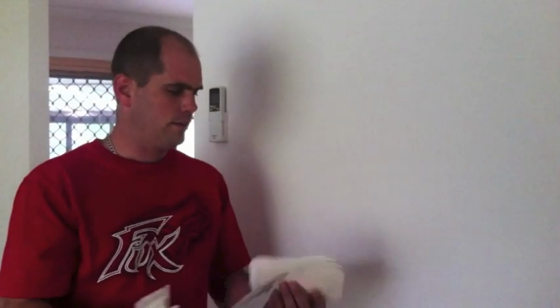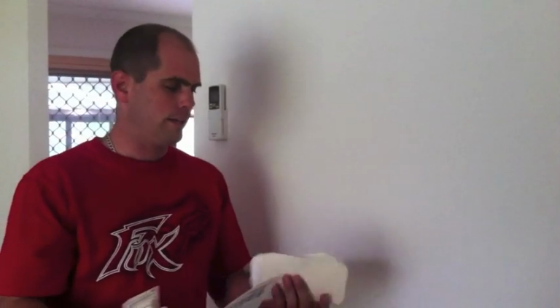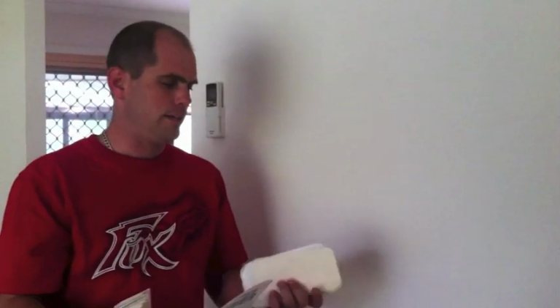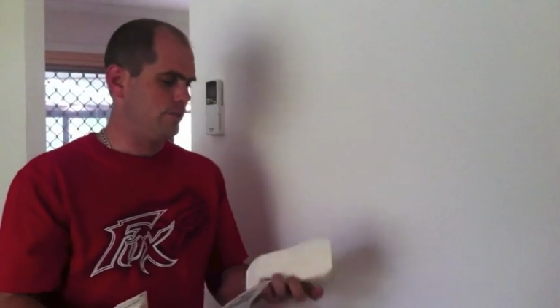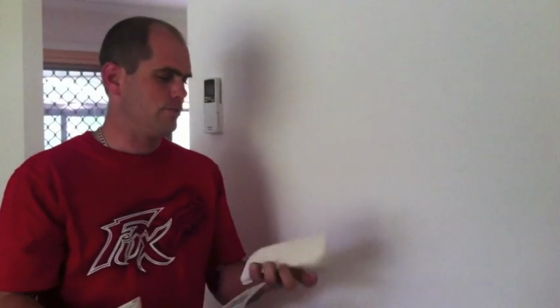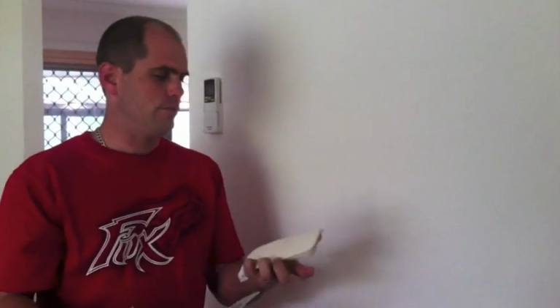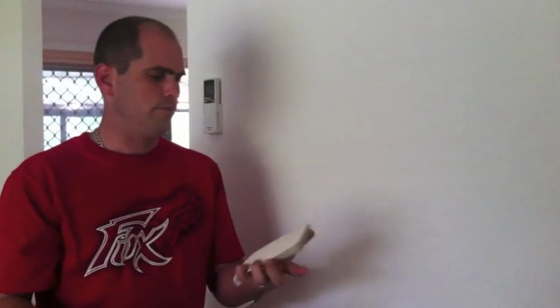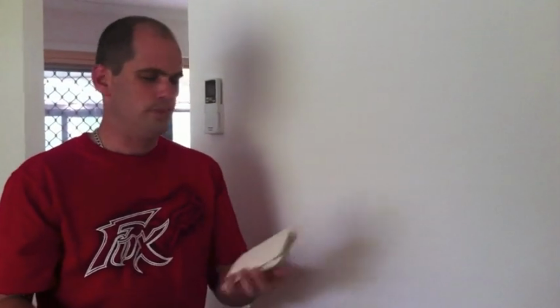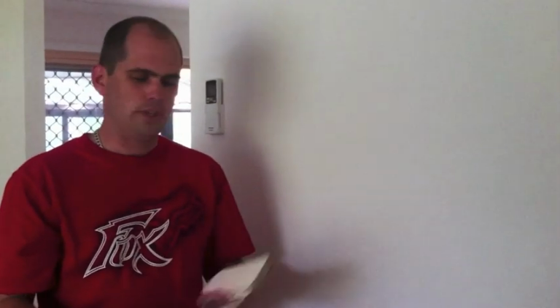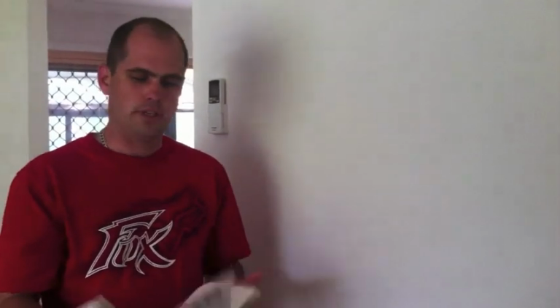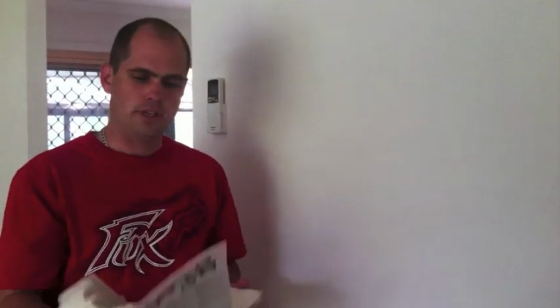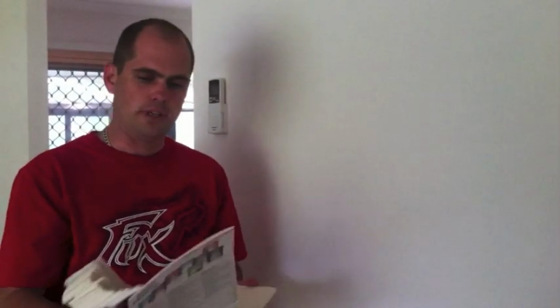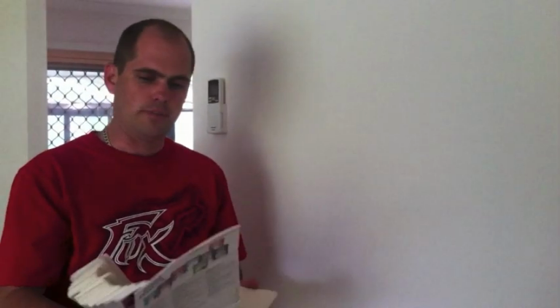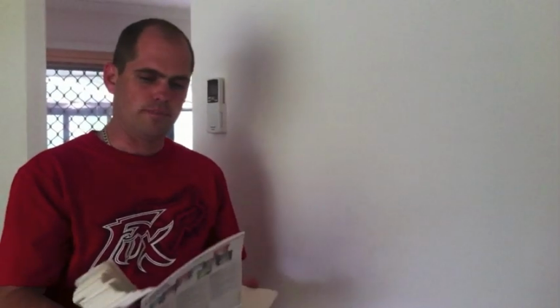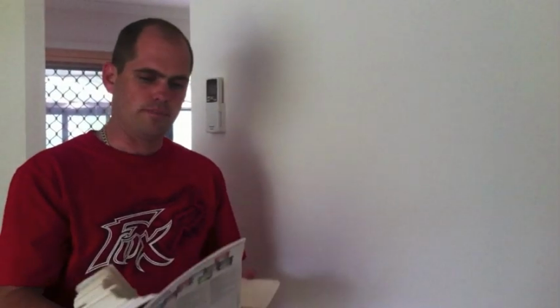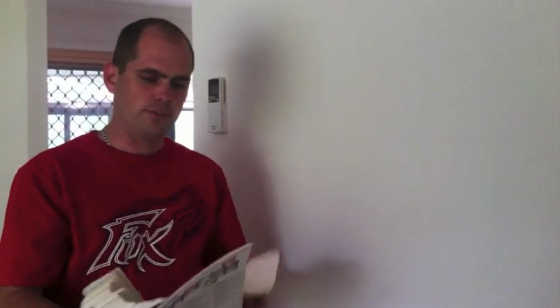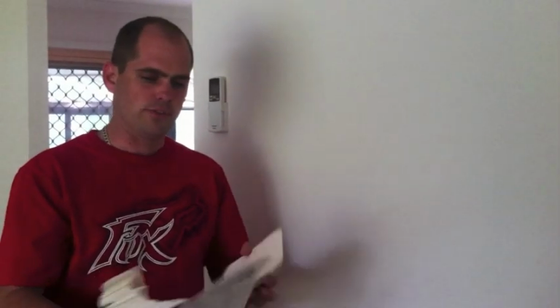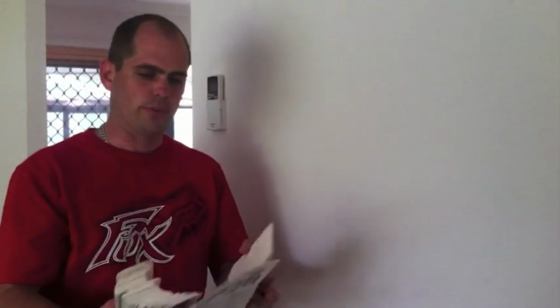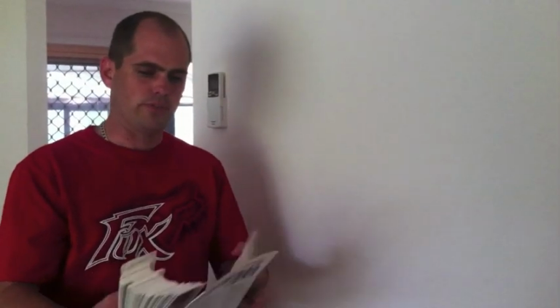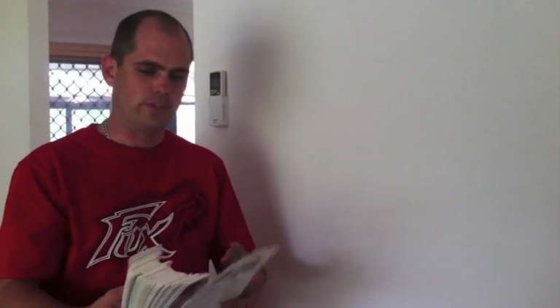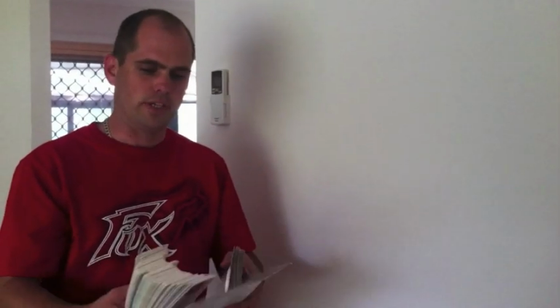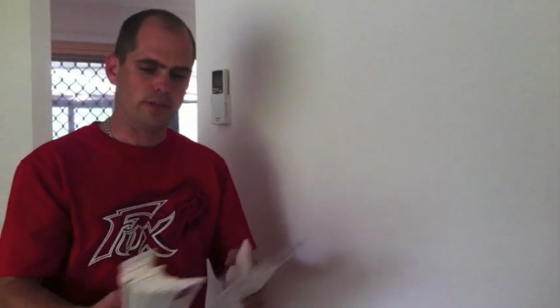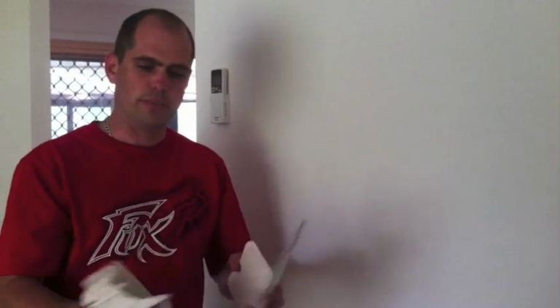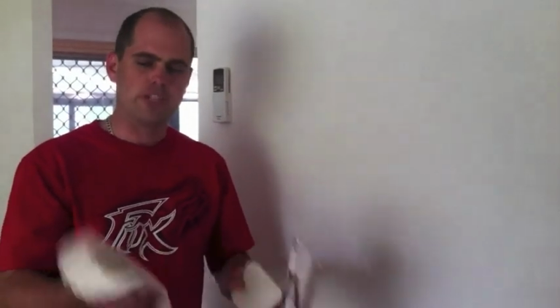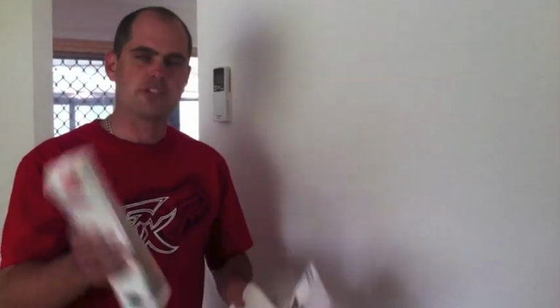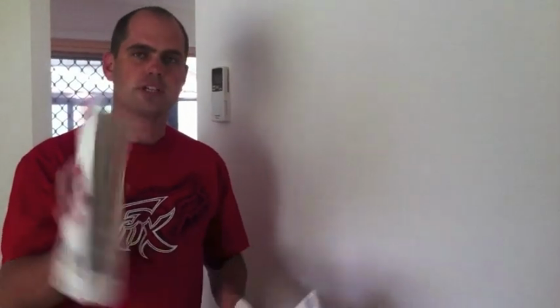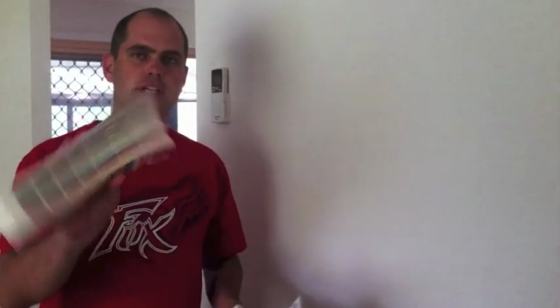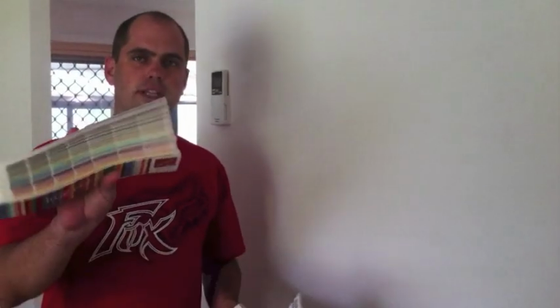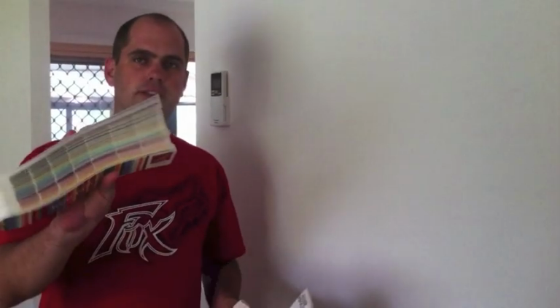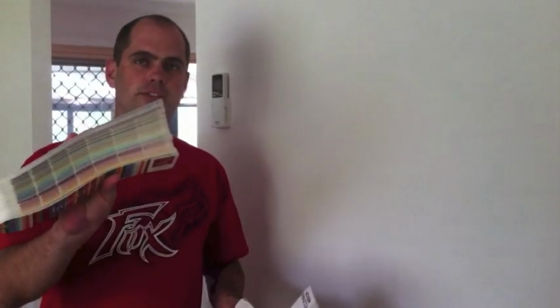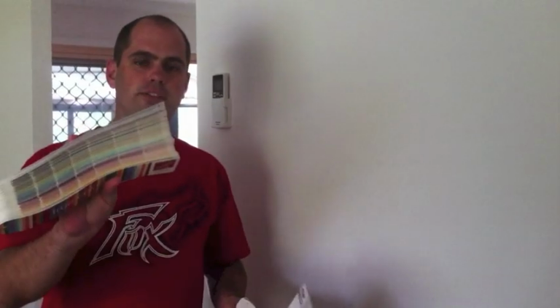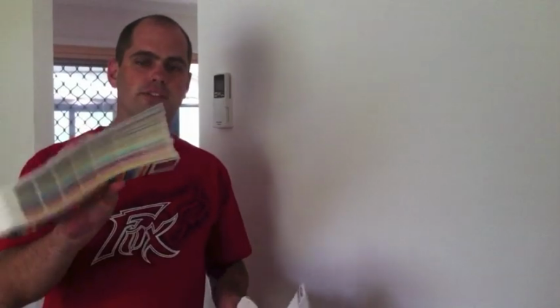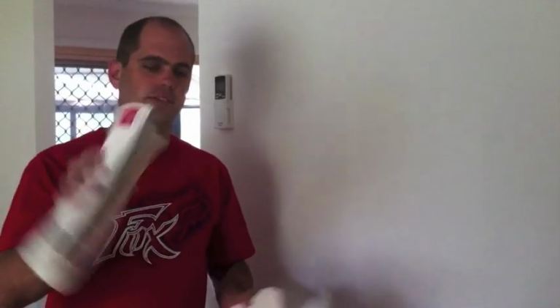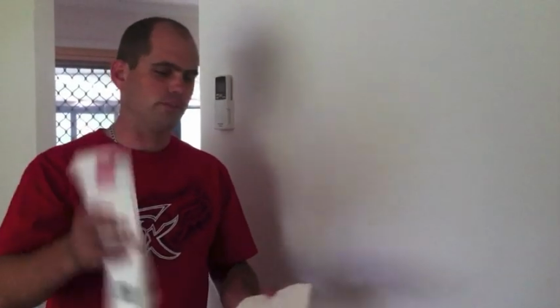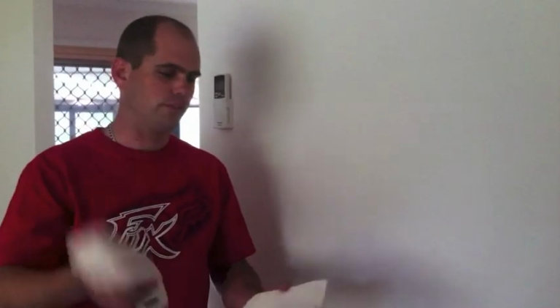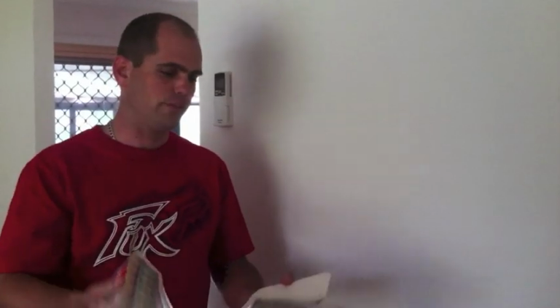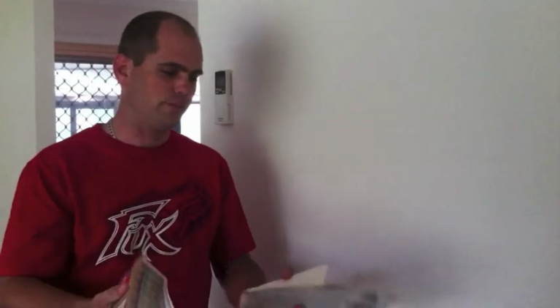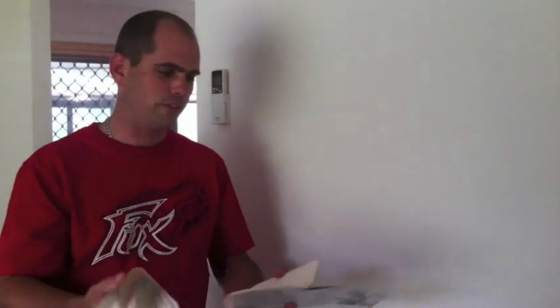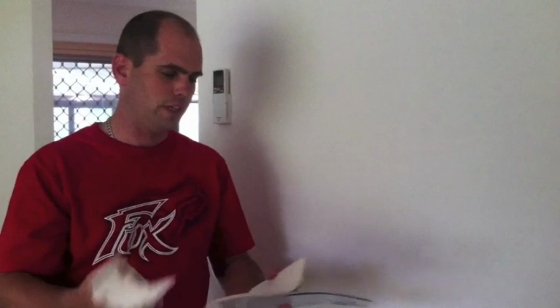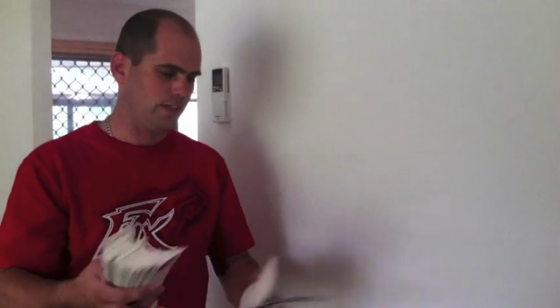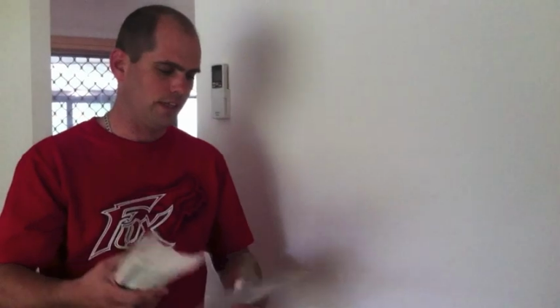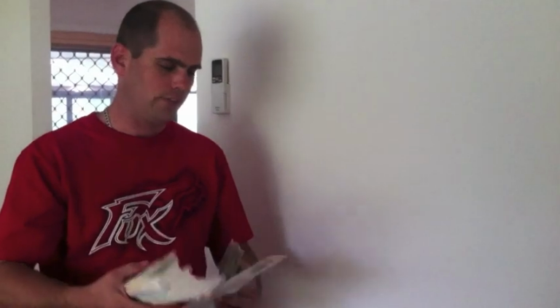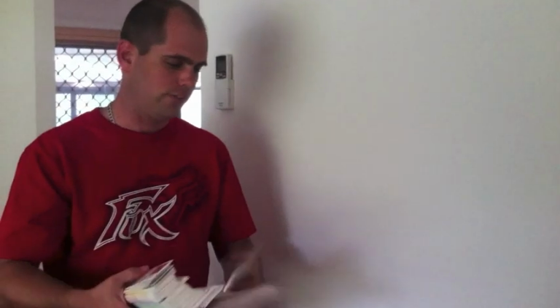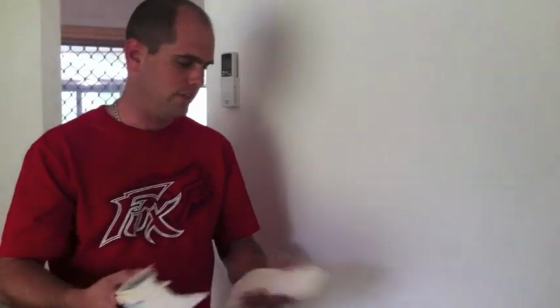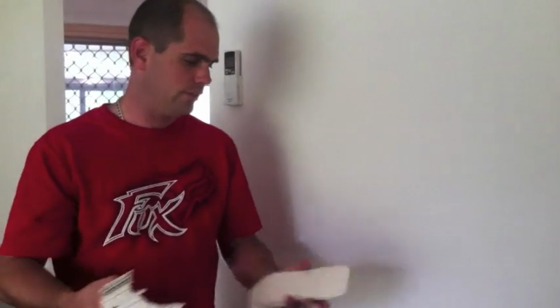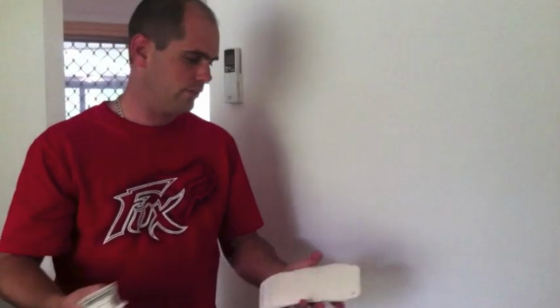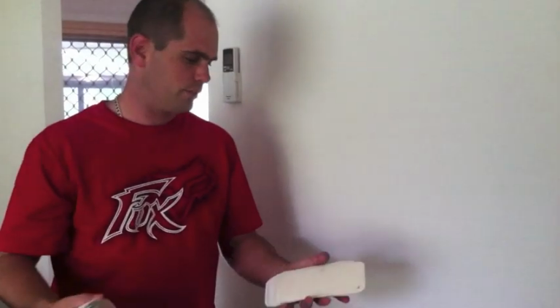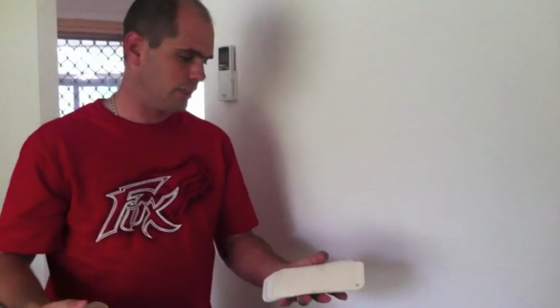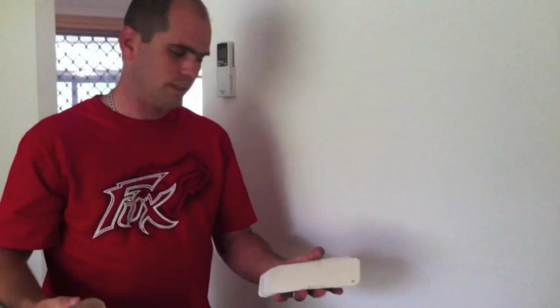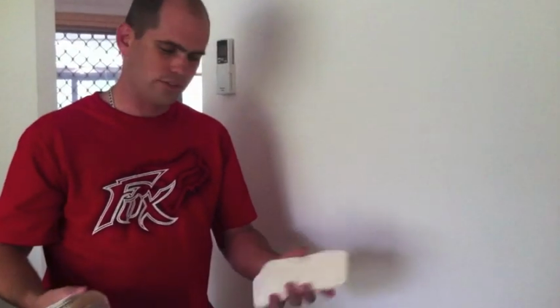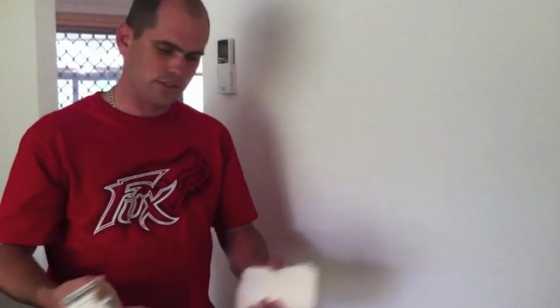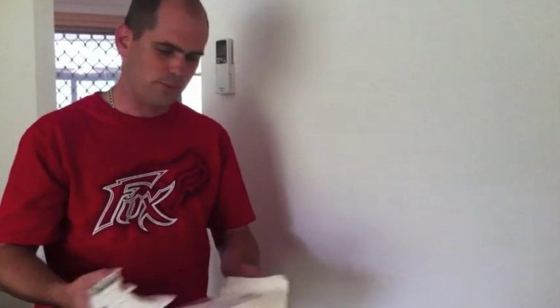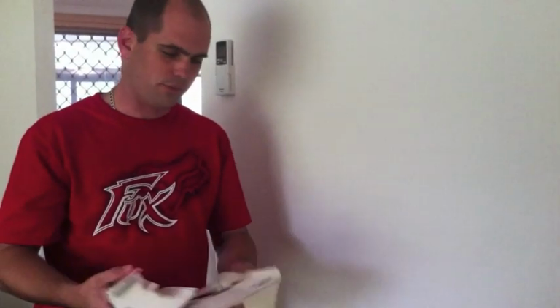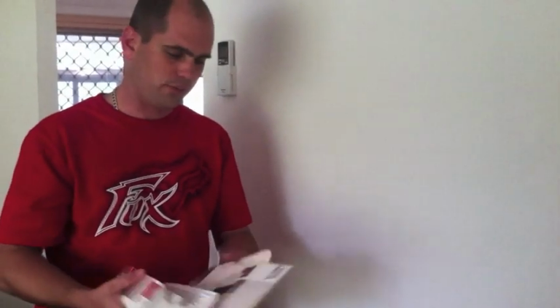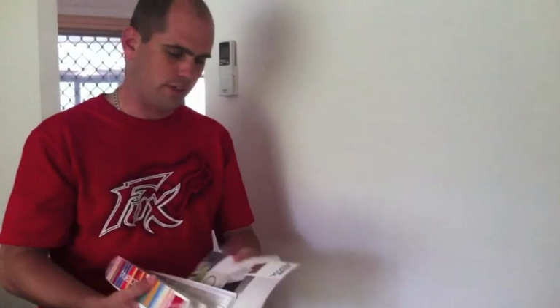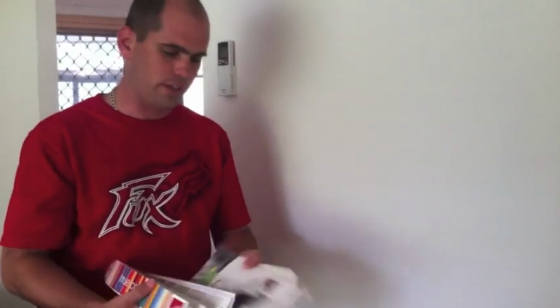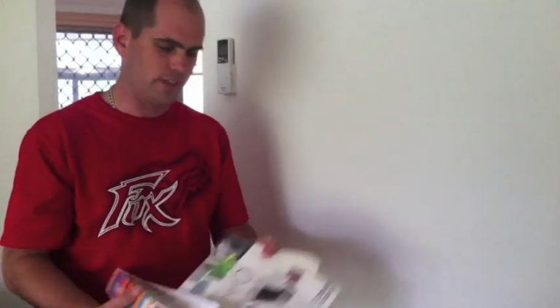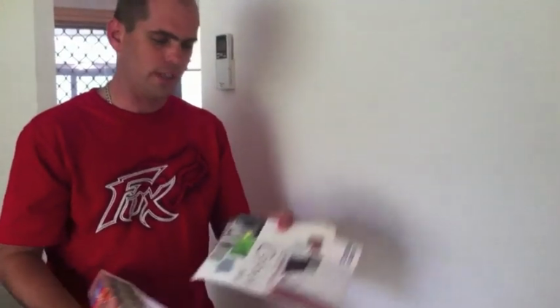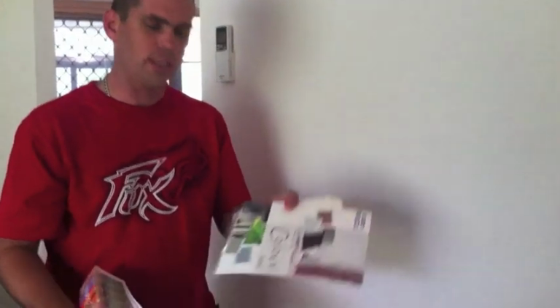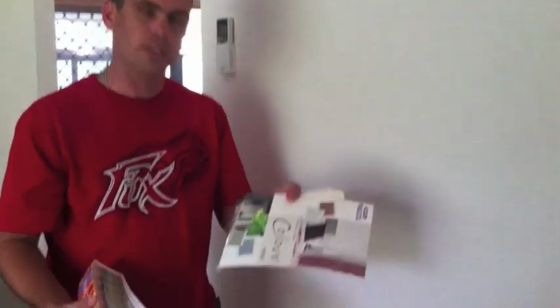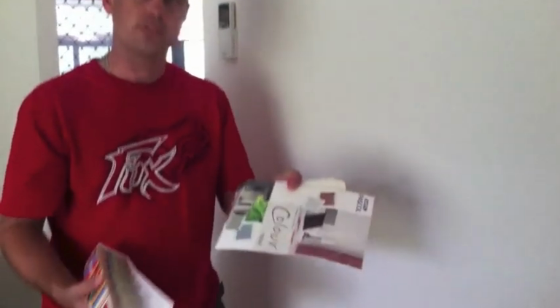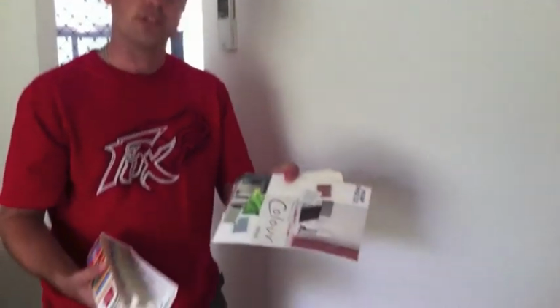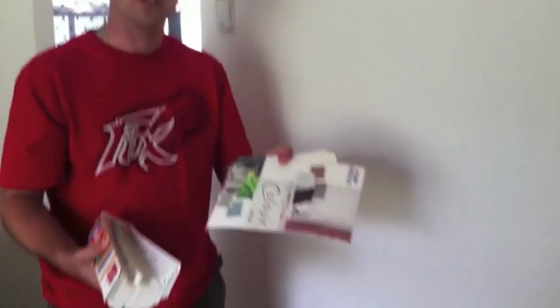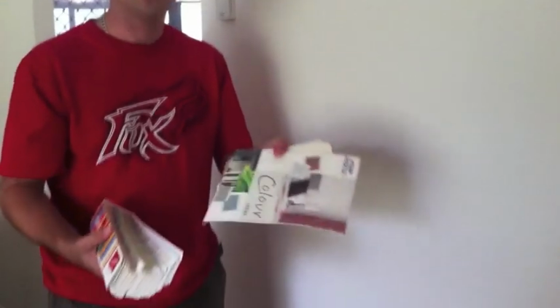G'day YouTube. It's a quick video on matching colours. I've got some fan decks here, some colour chips and a colour chart.